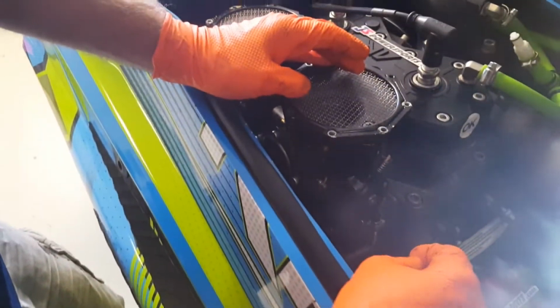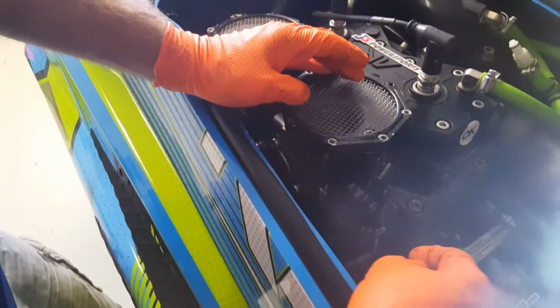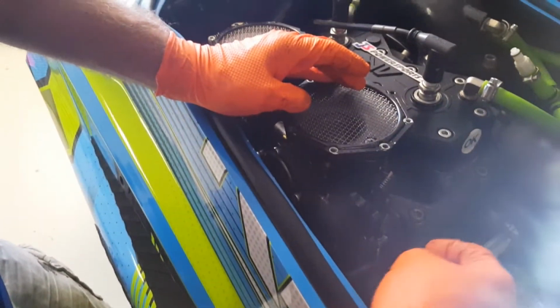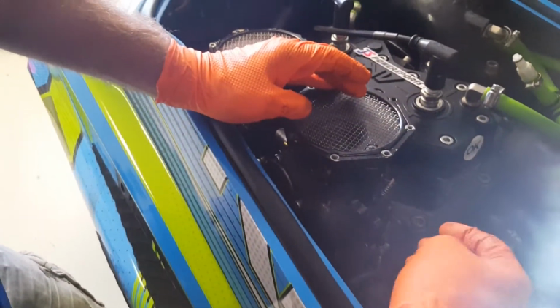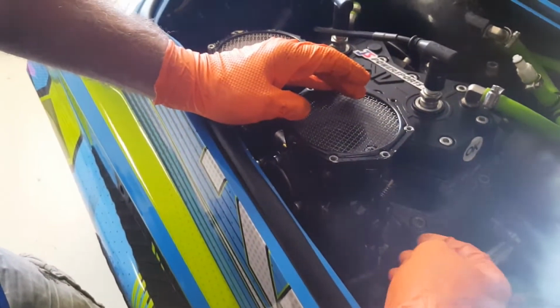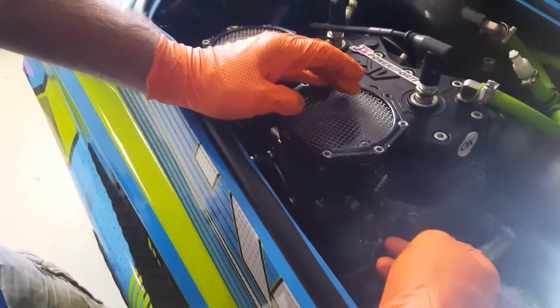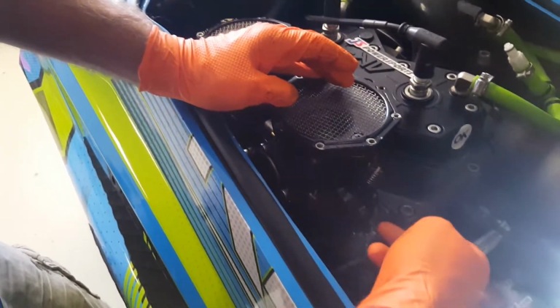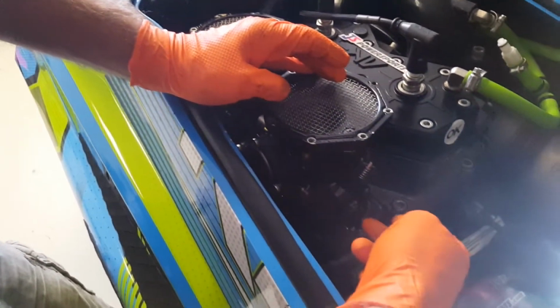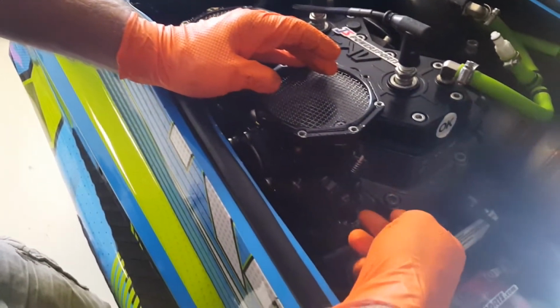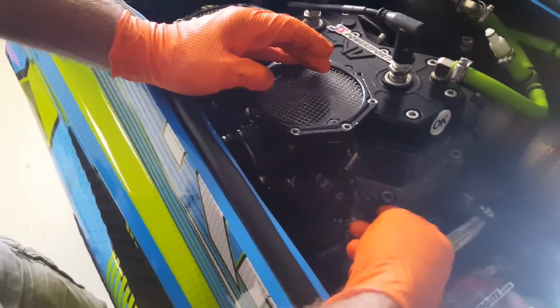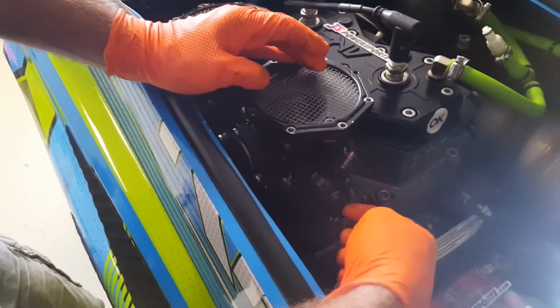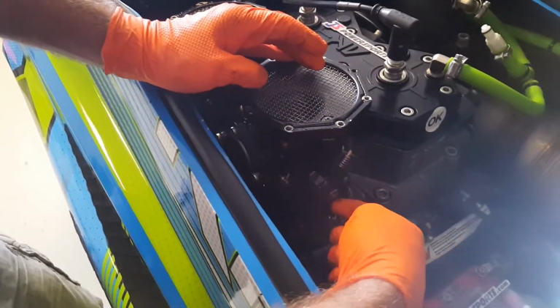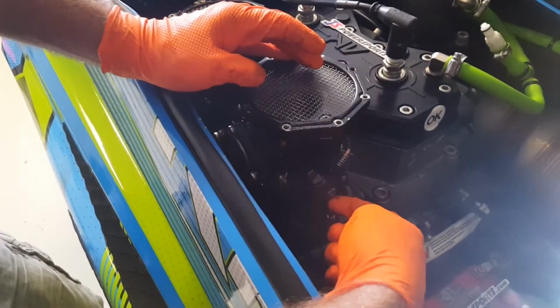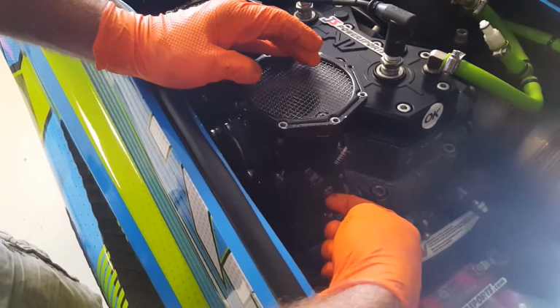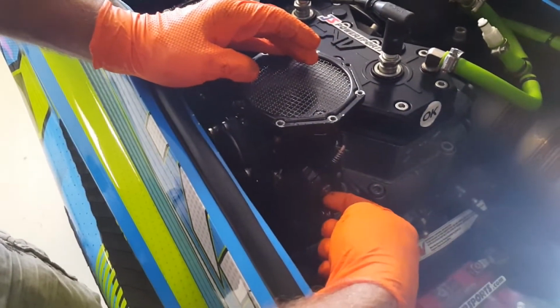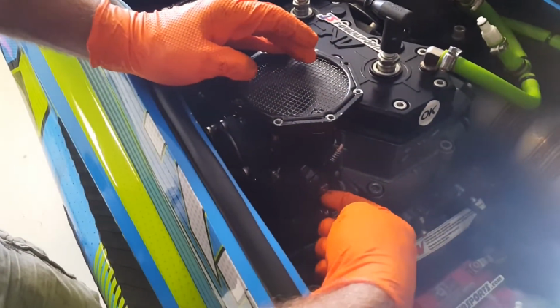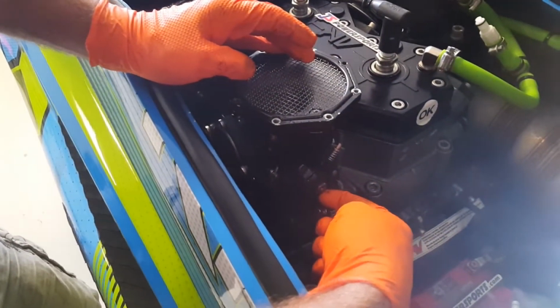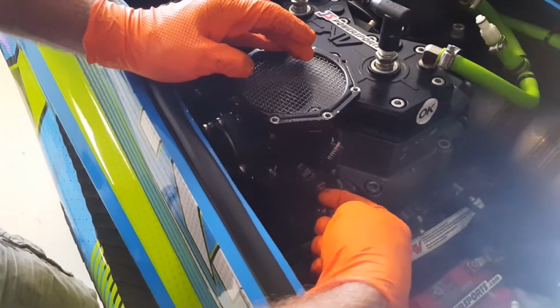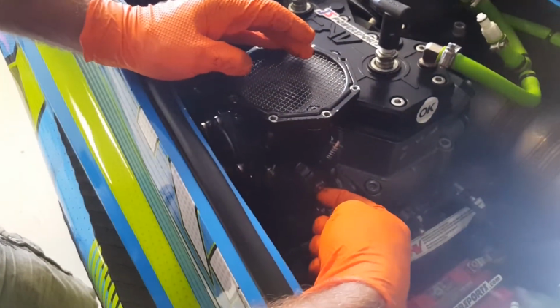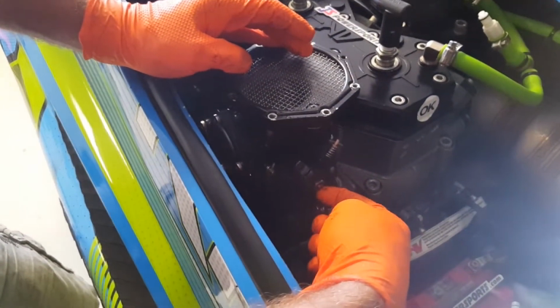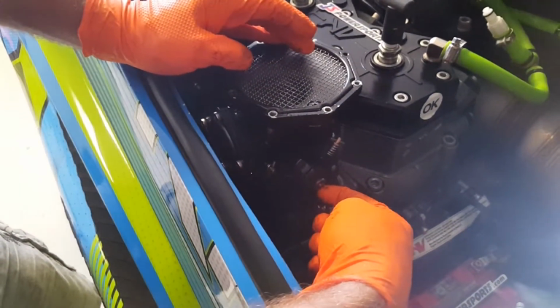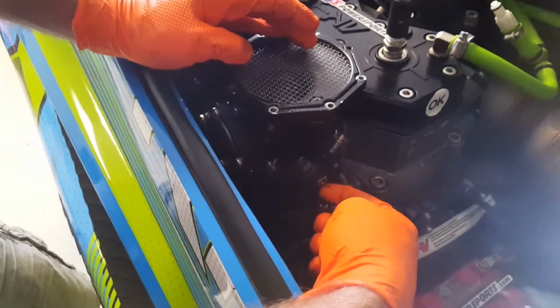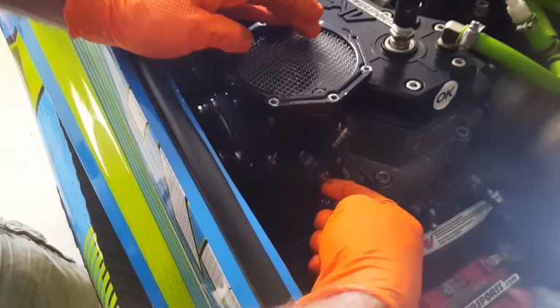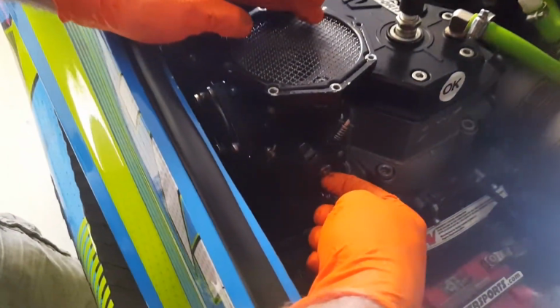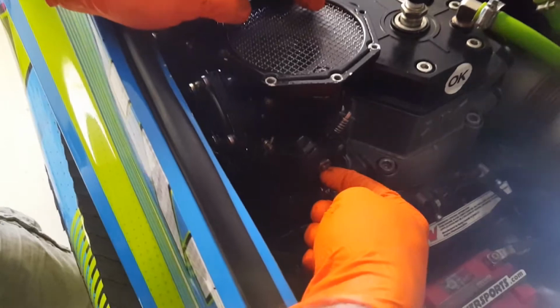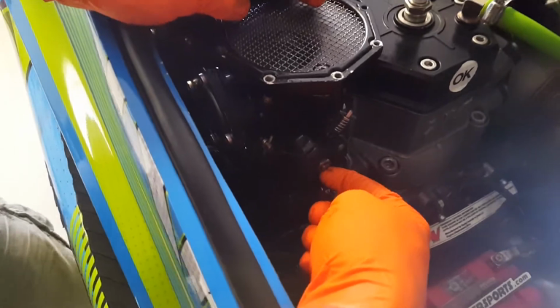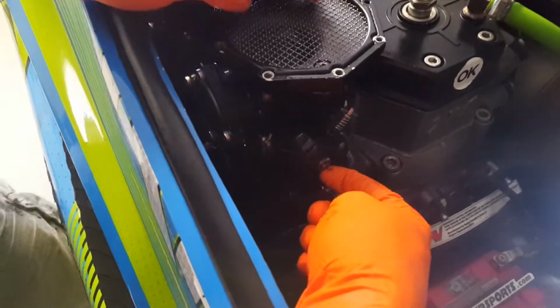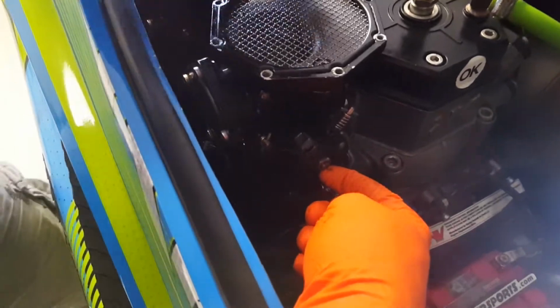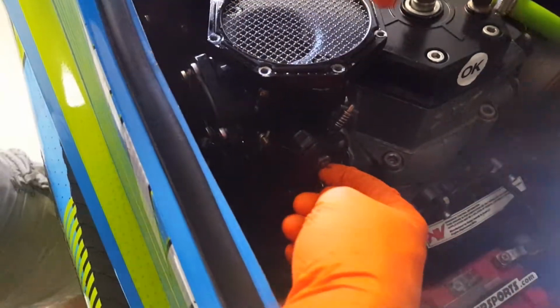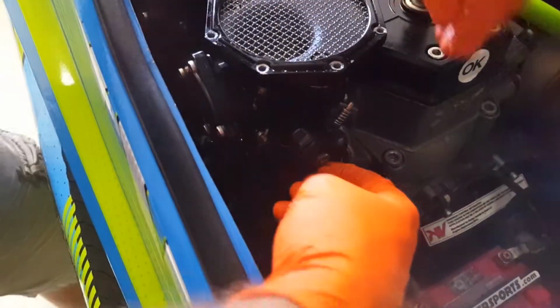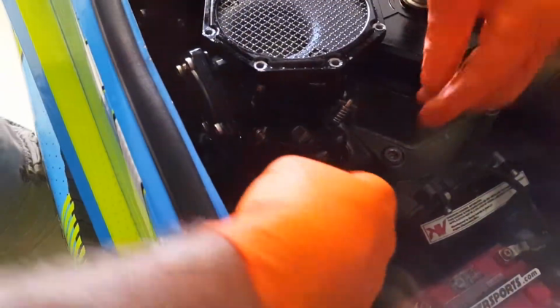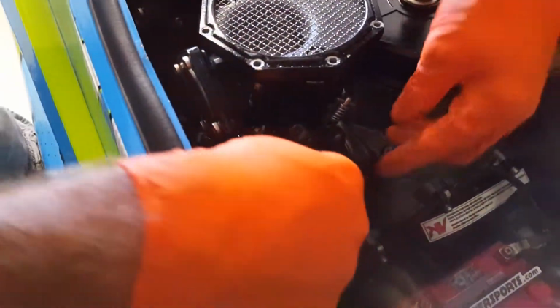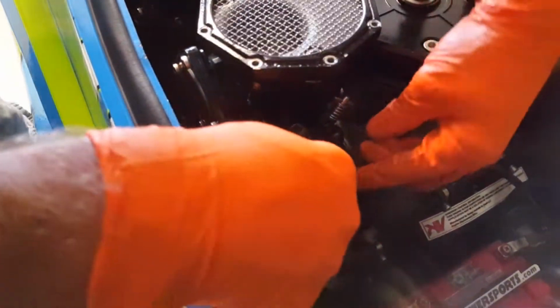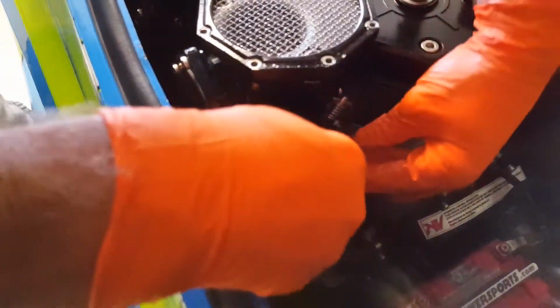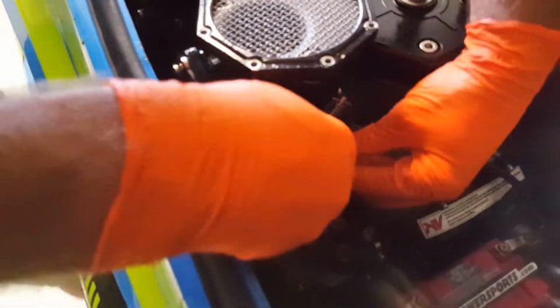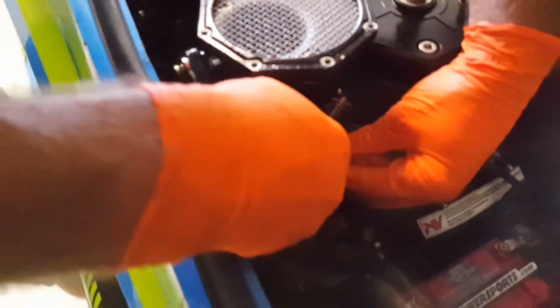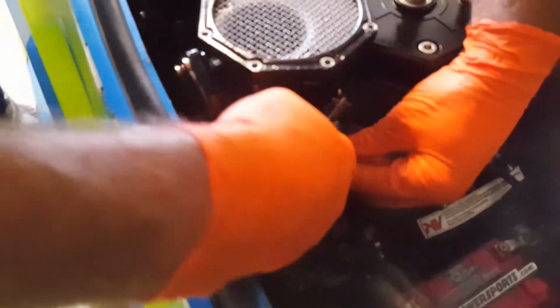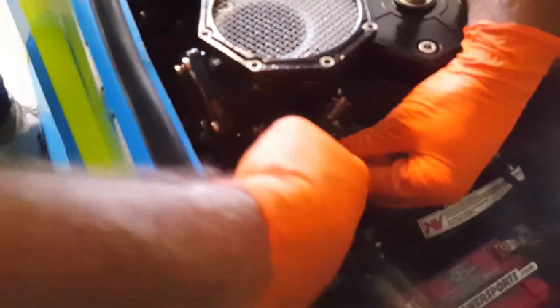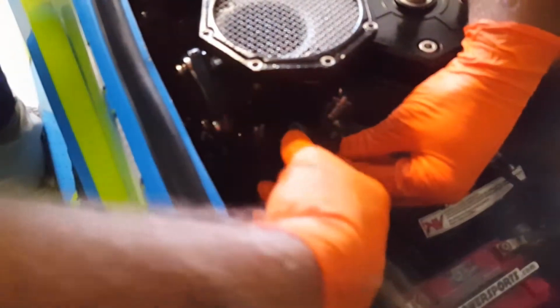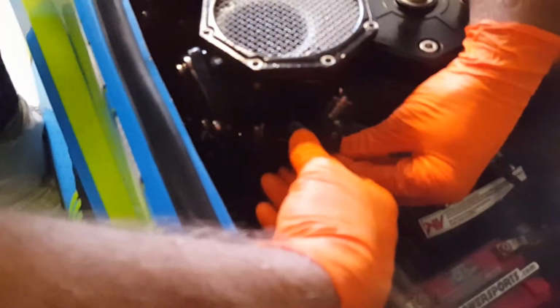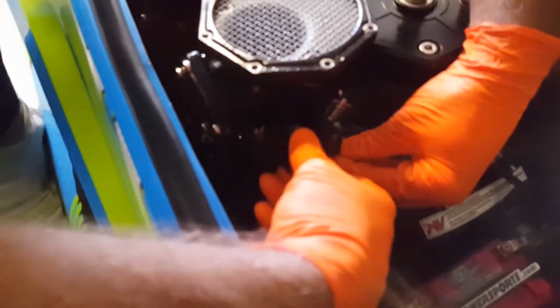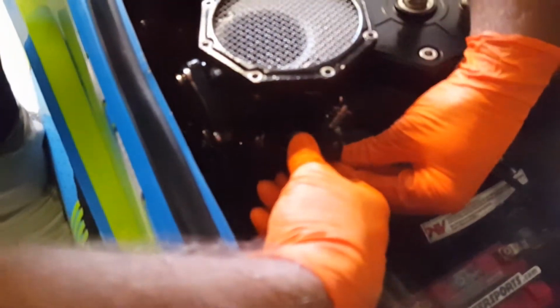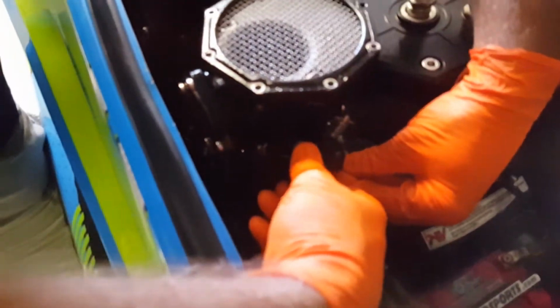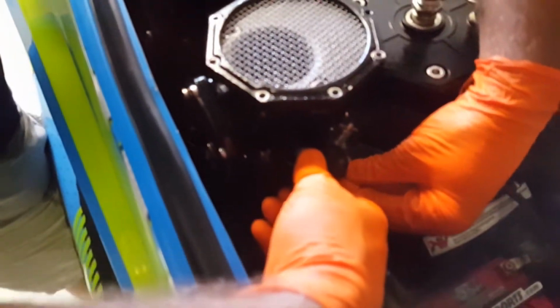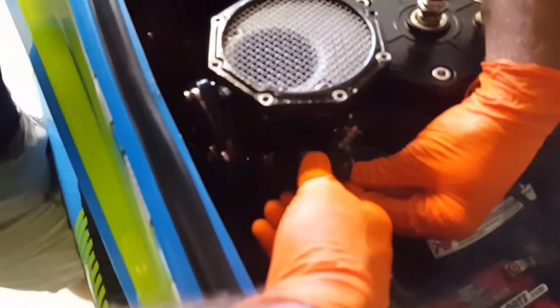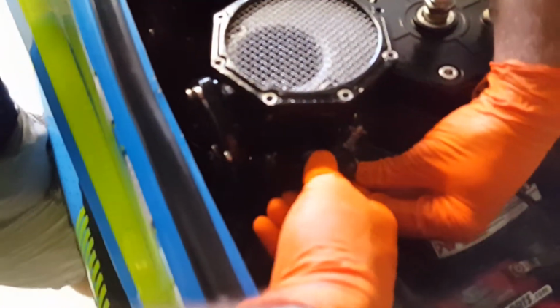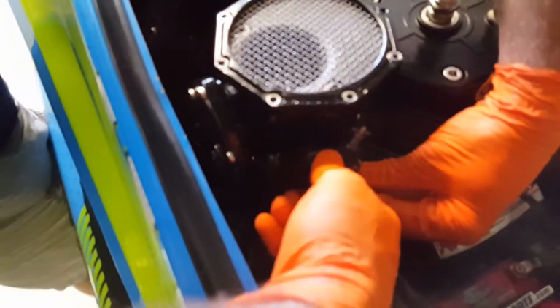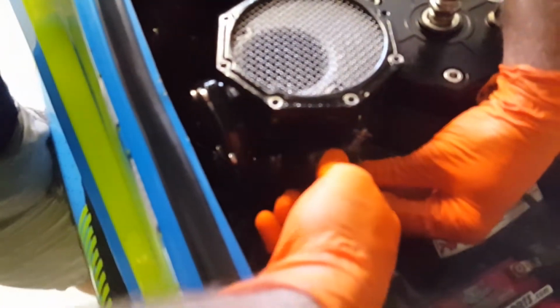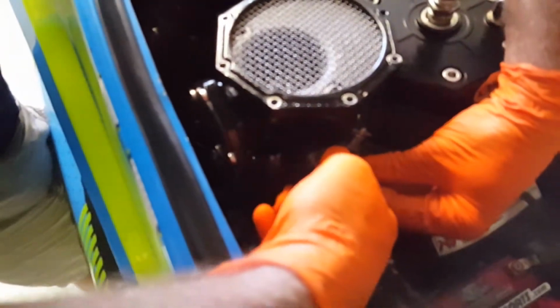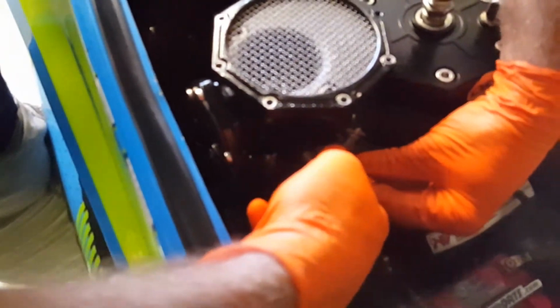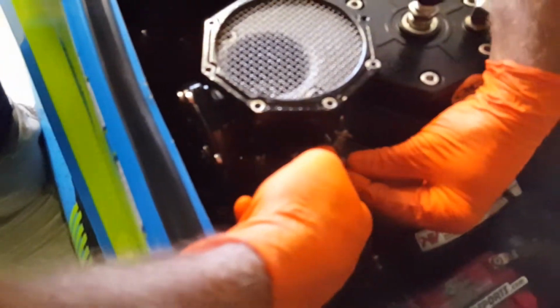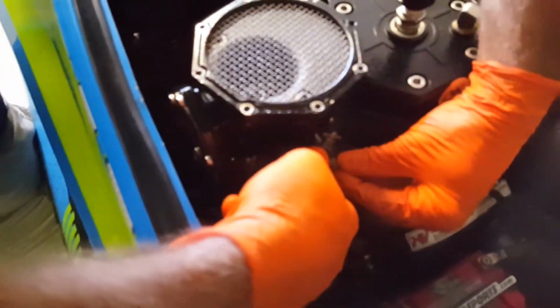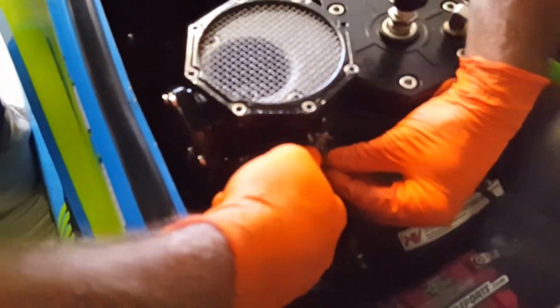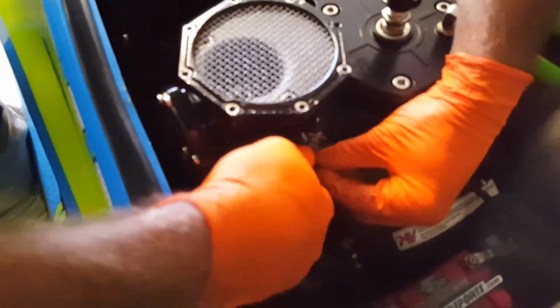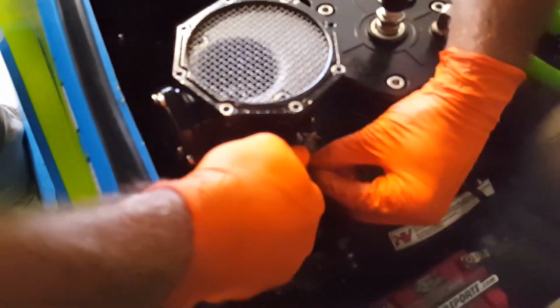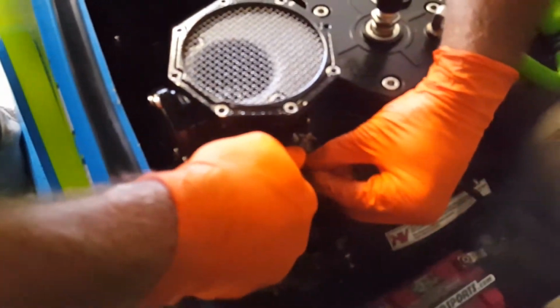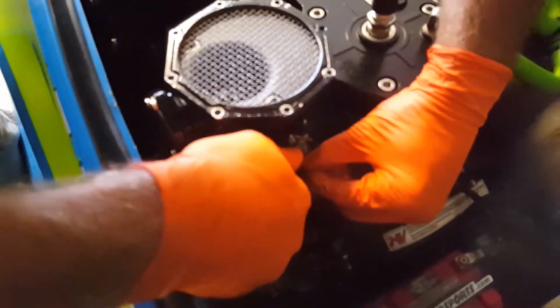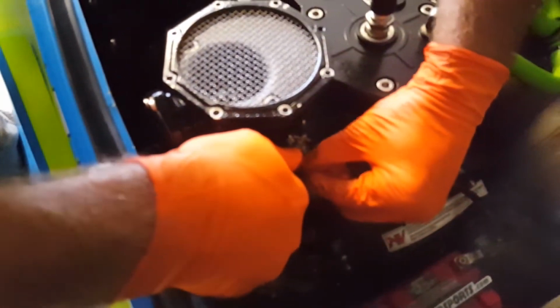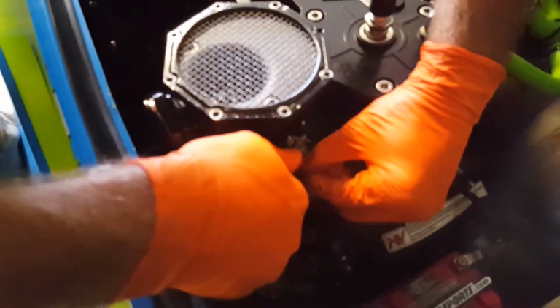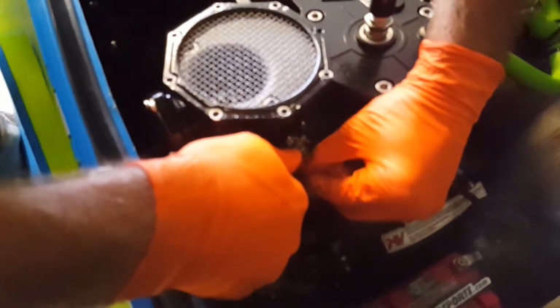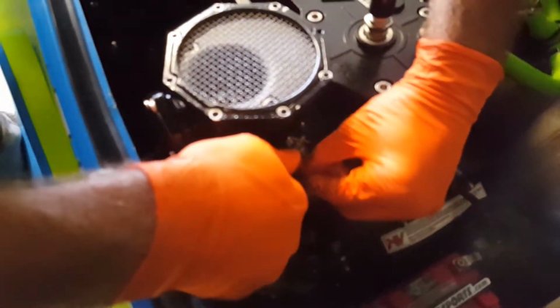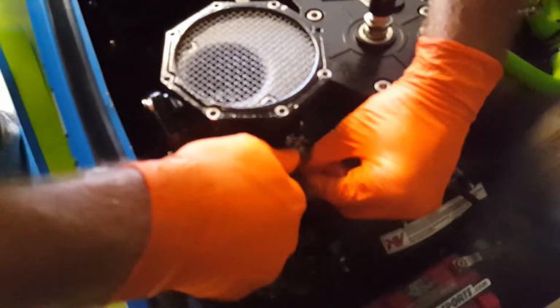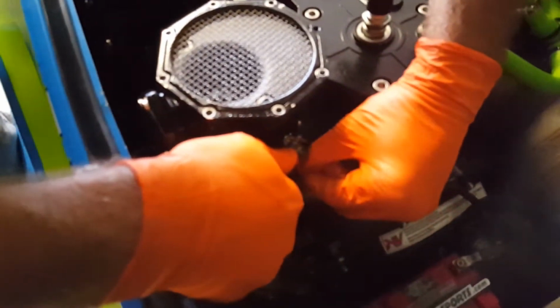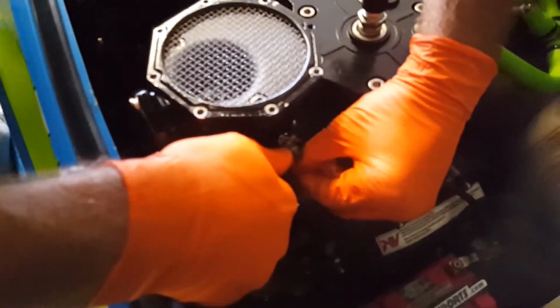Now we're going to loosen up the screw right here on the end of the throttle wheel after we remove the throttle cable by simply twisting this forward and sliding this out.